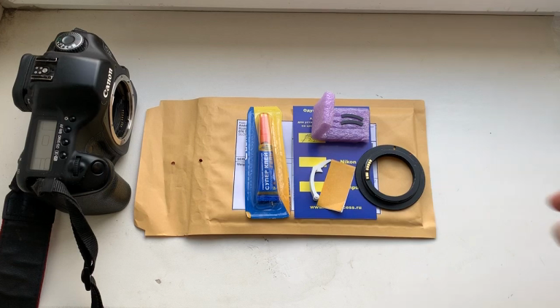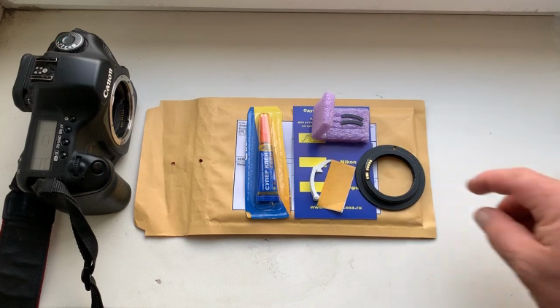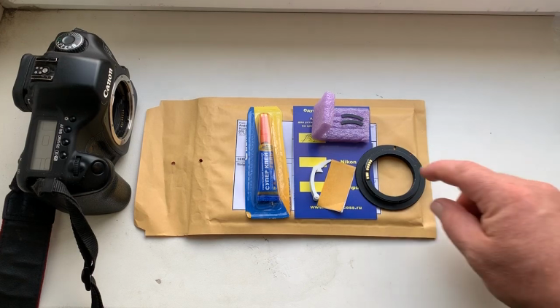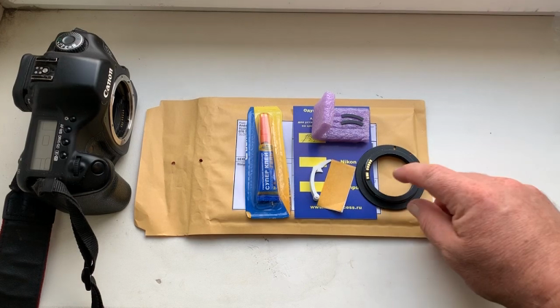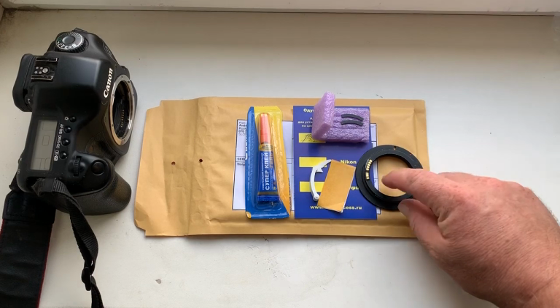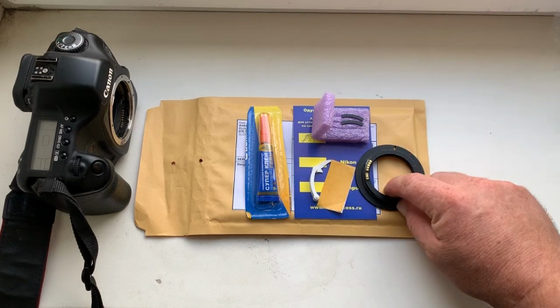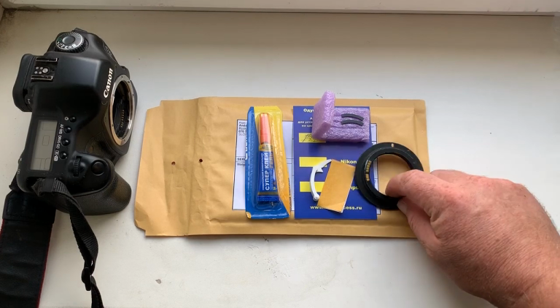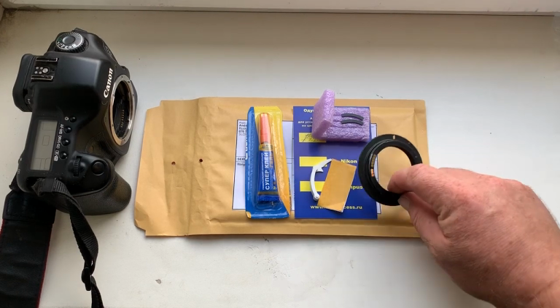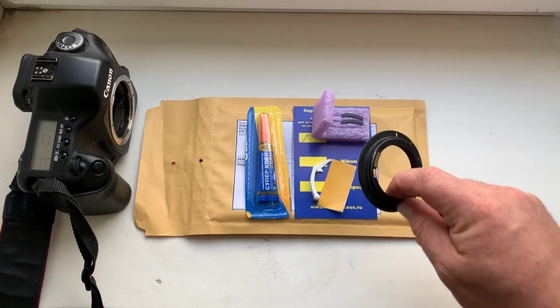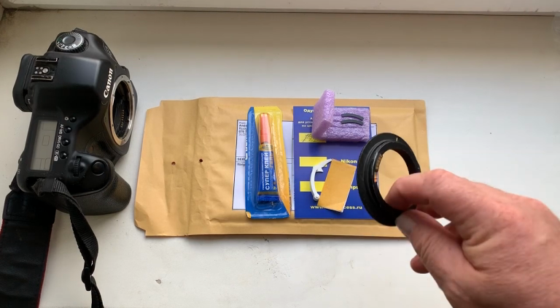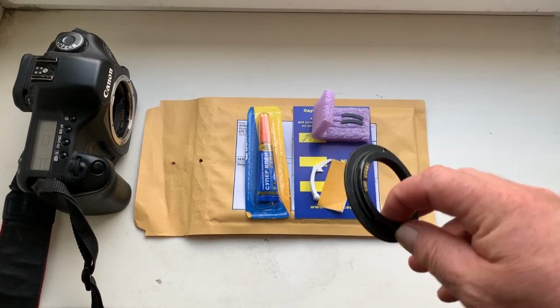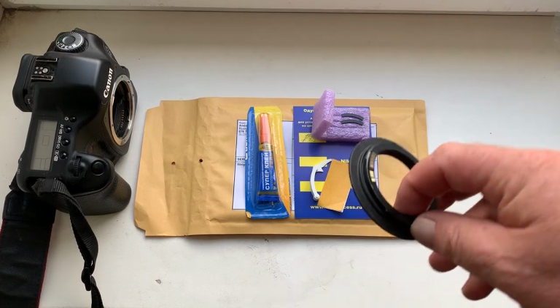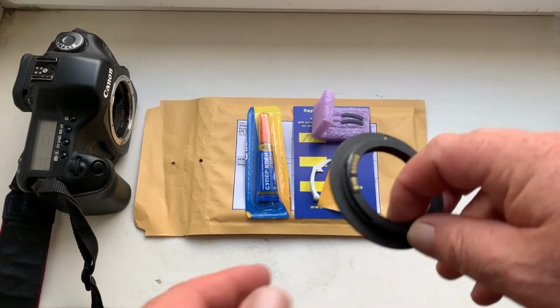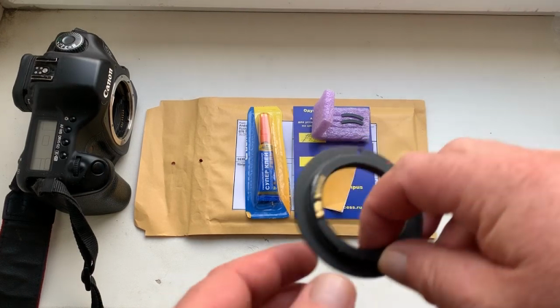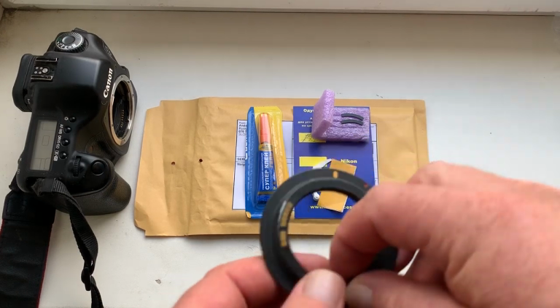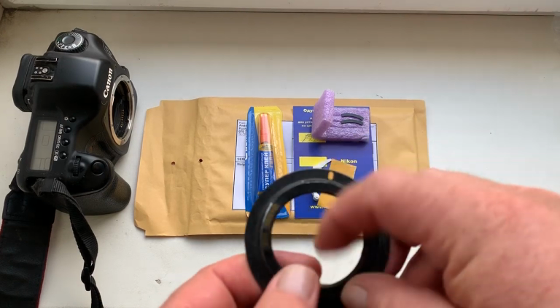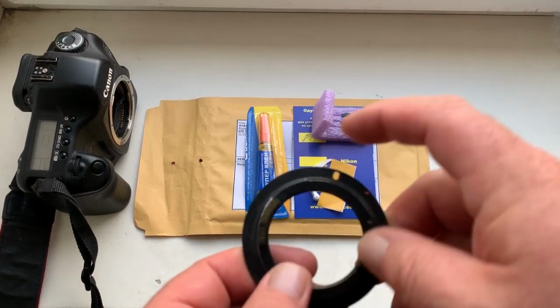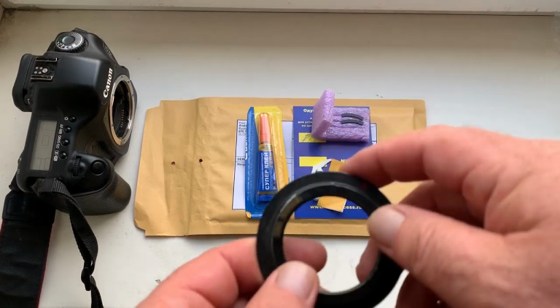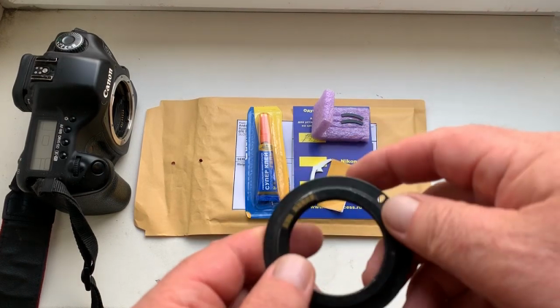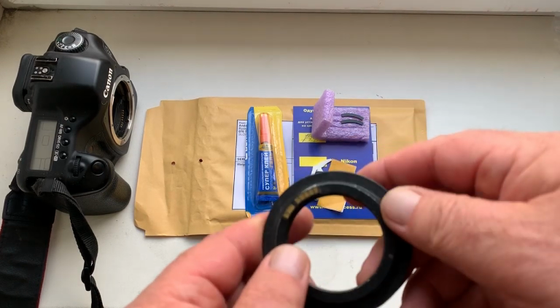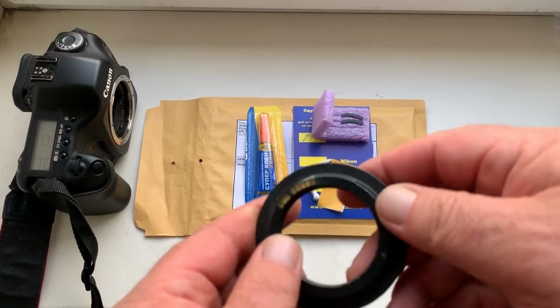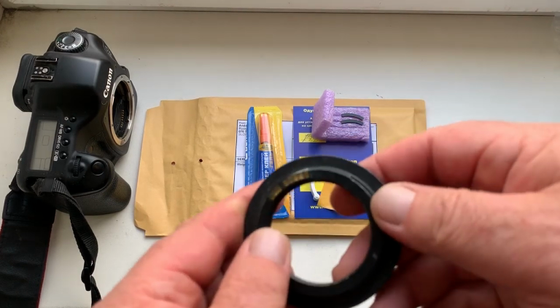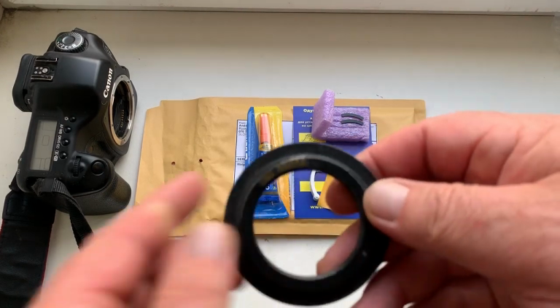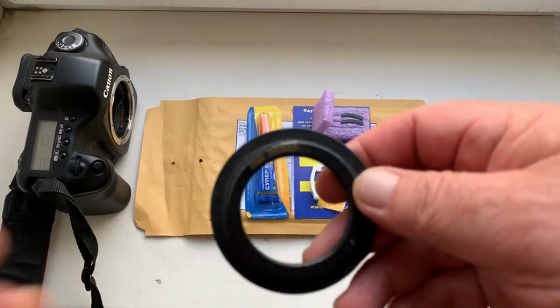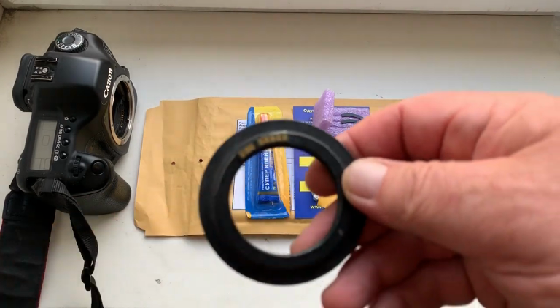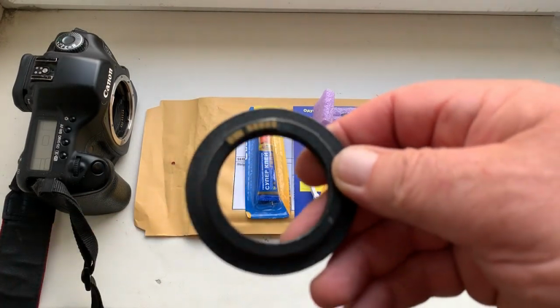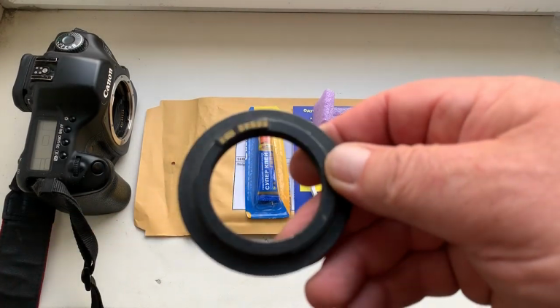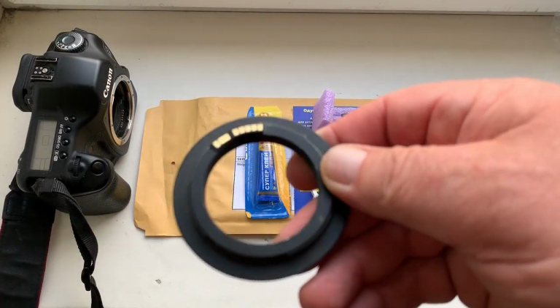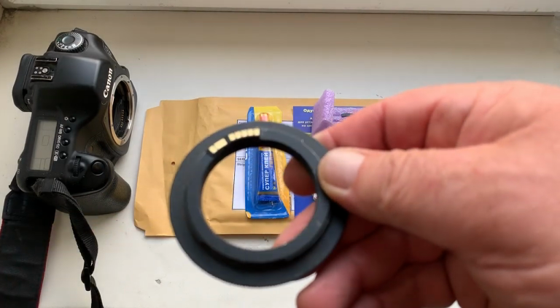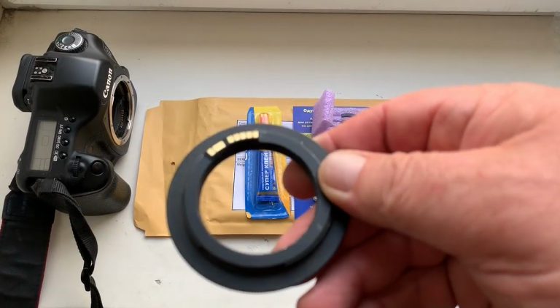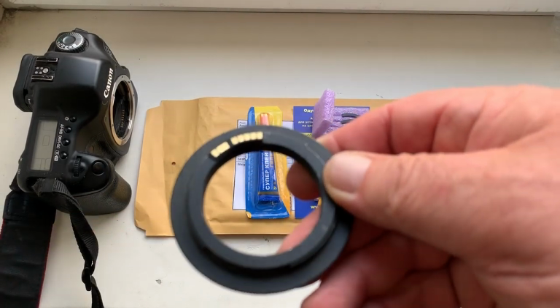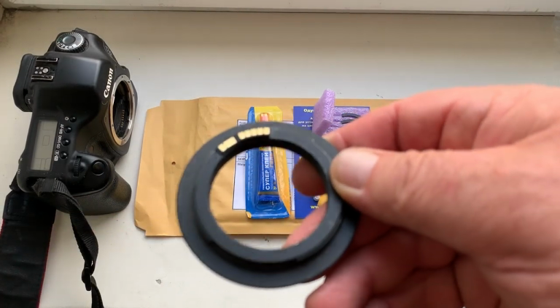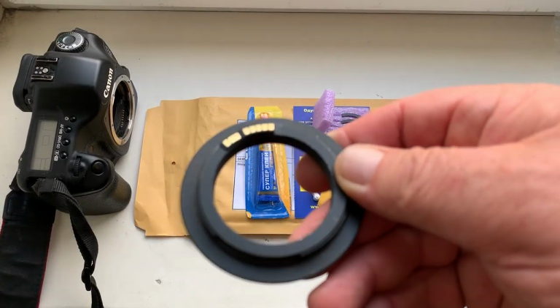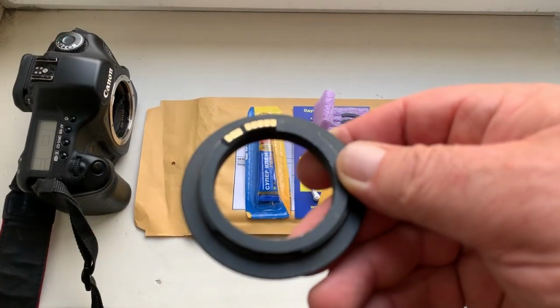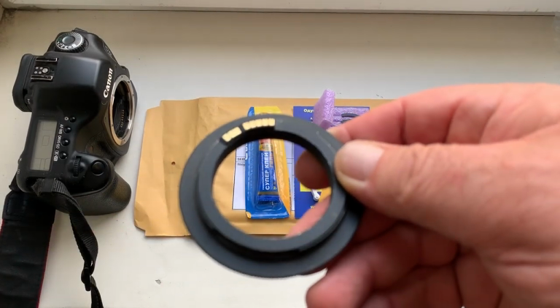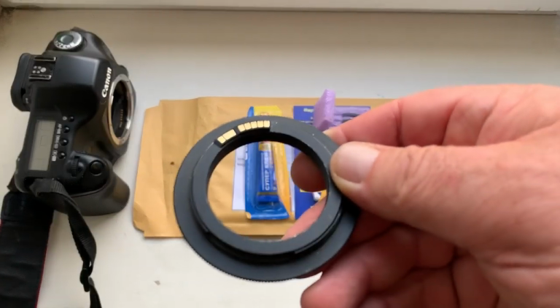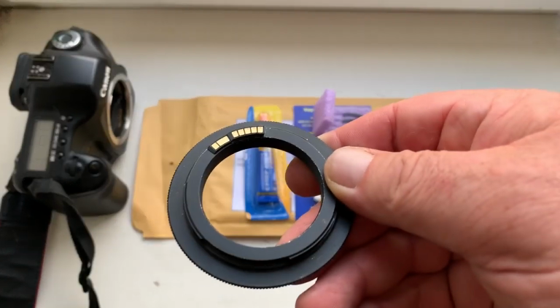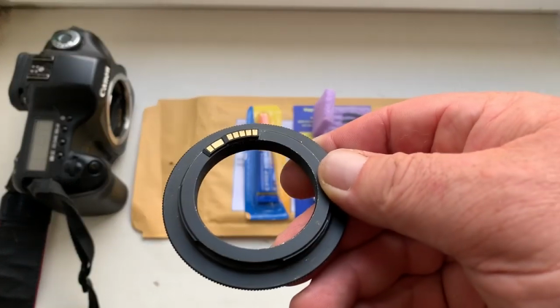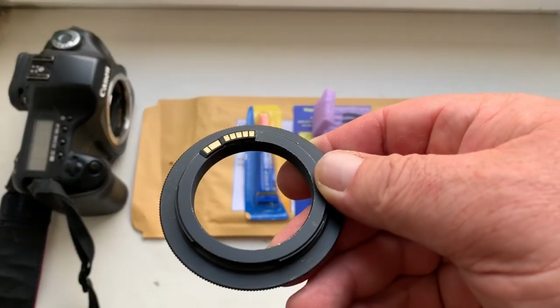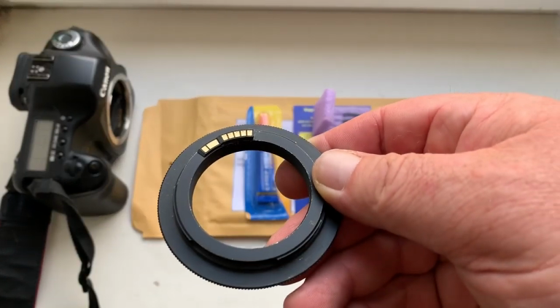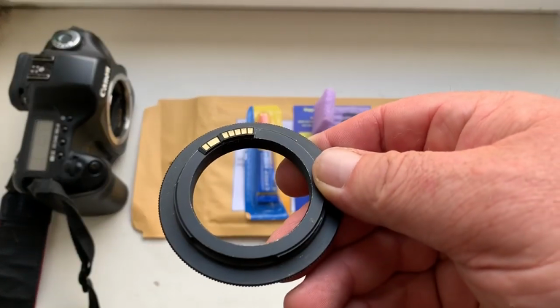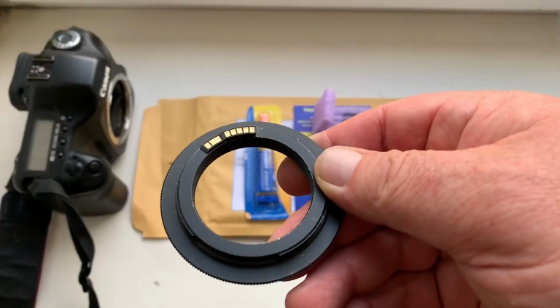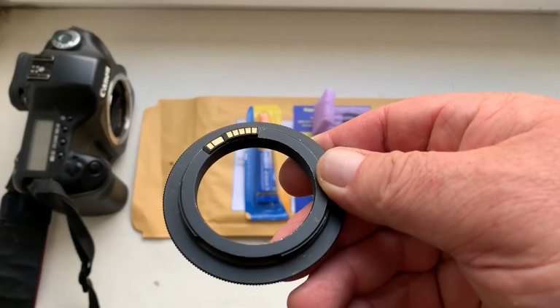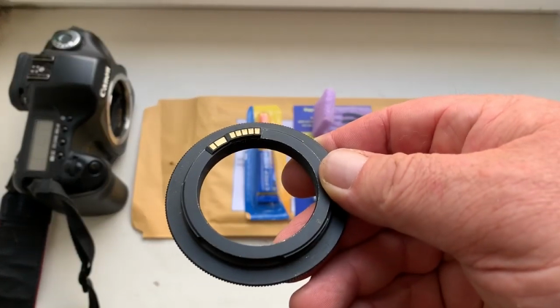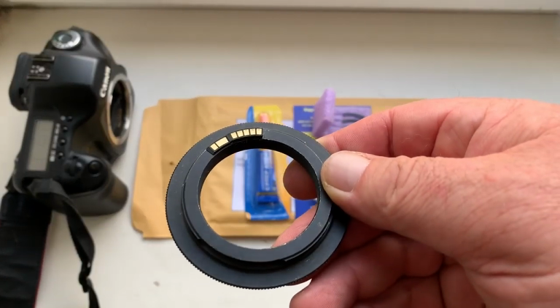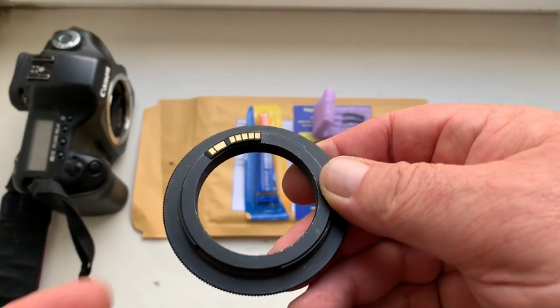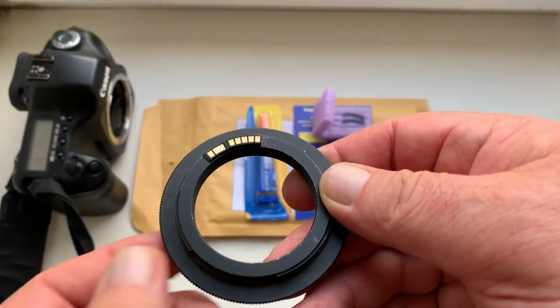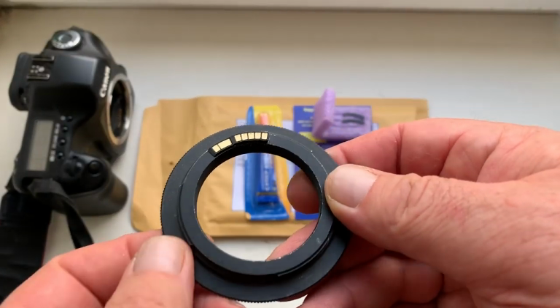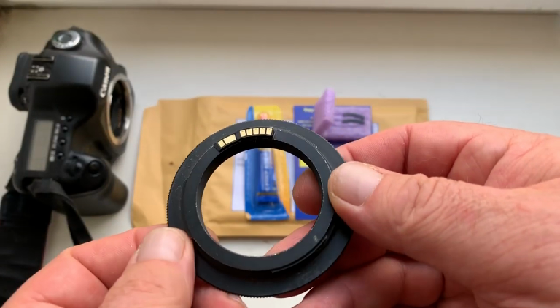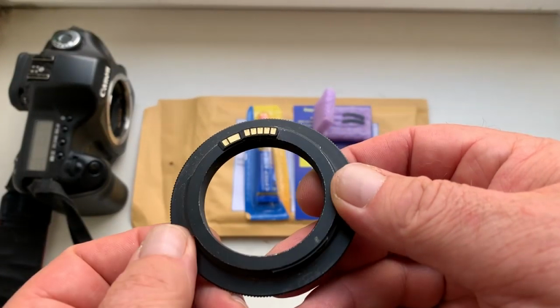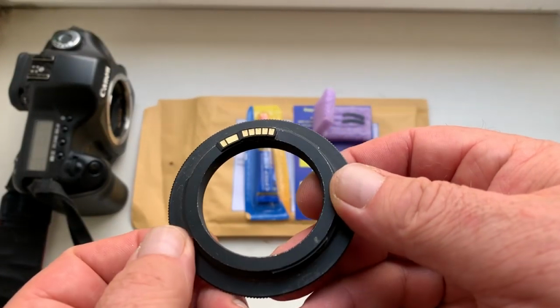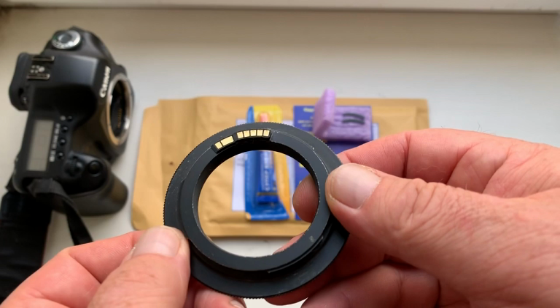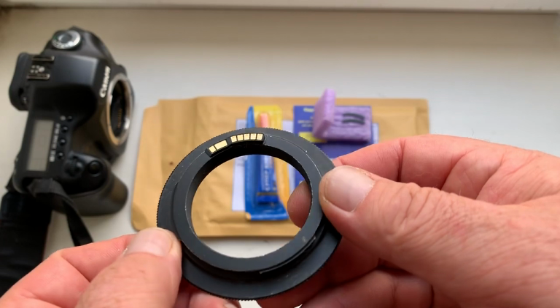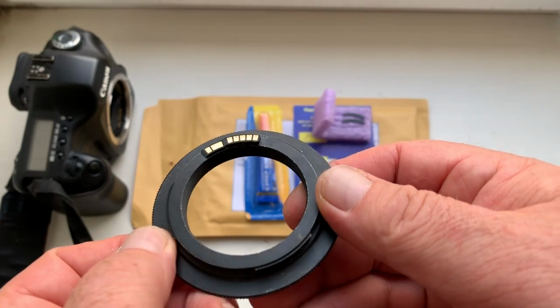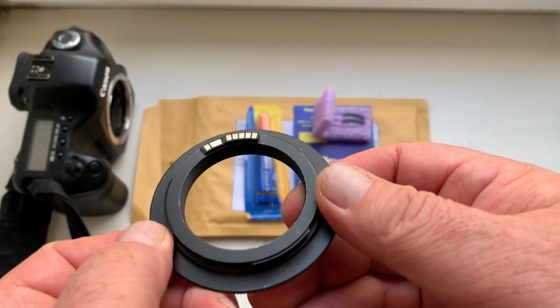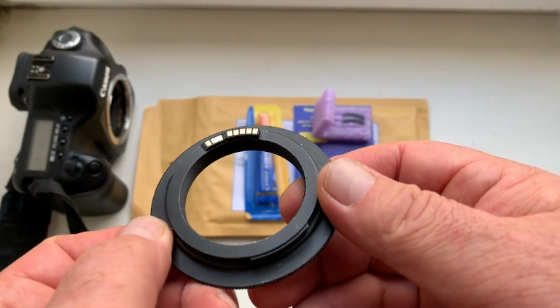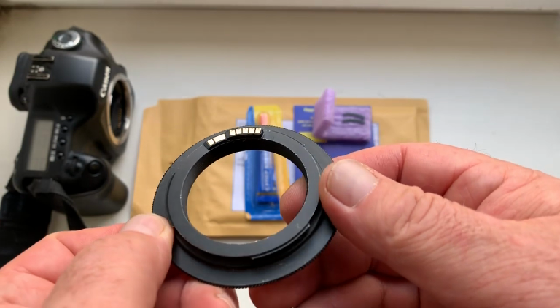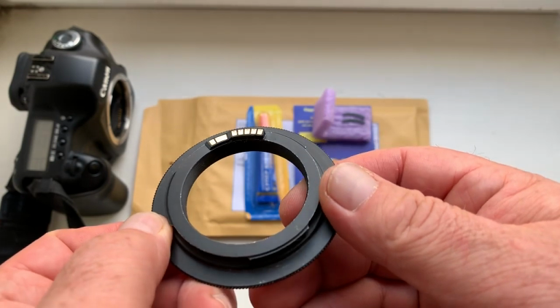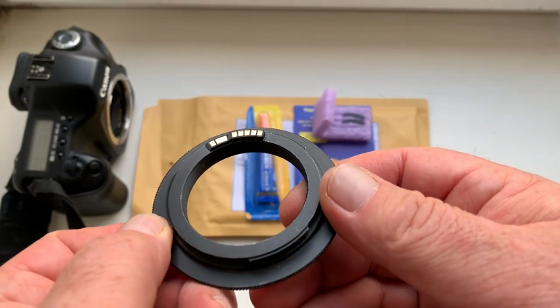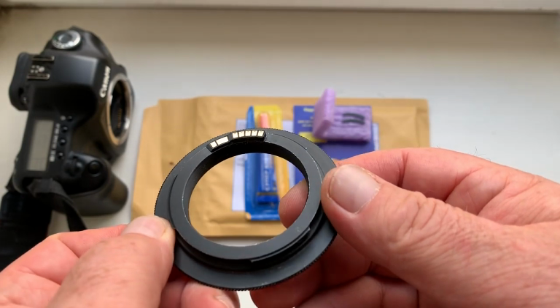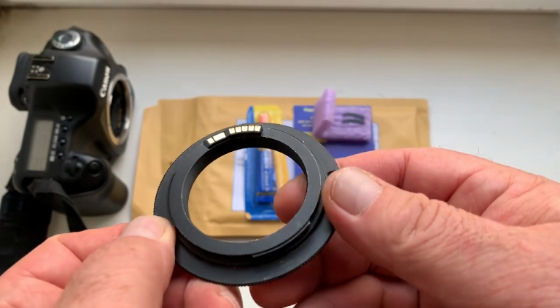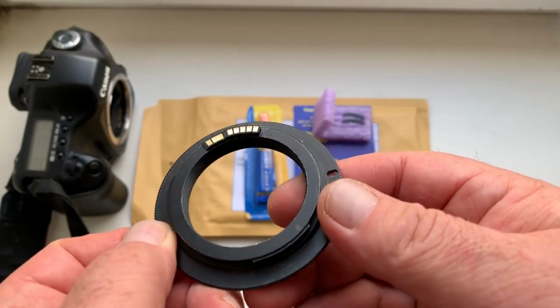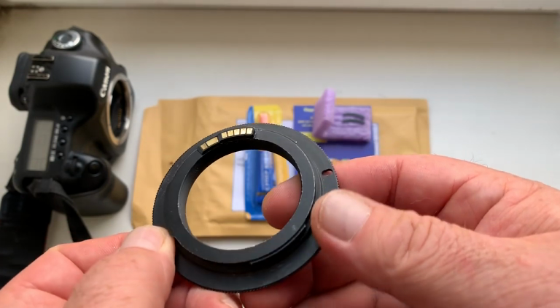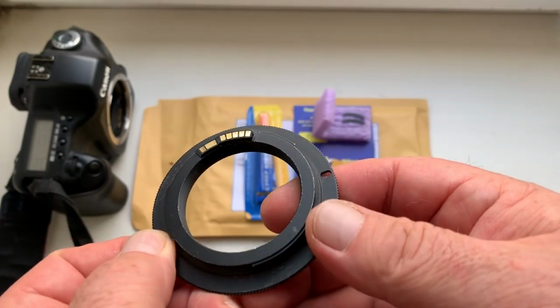Hello Nestor! This video is about your Dandelion chip for your lens.